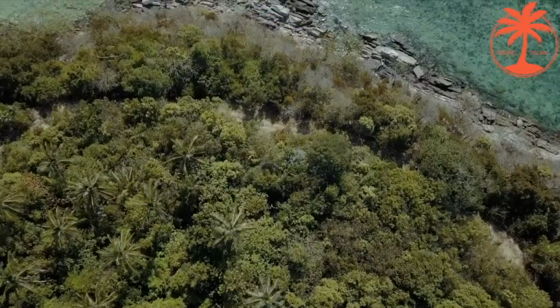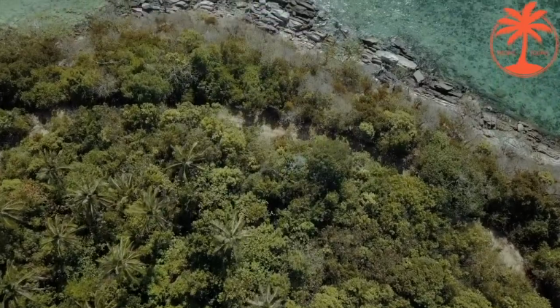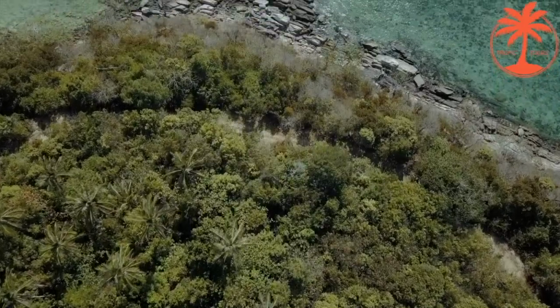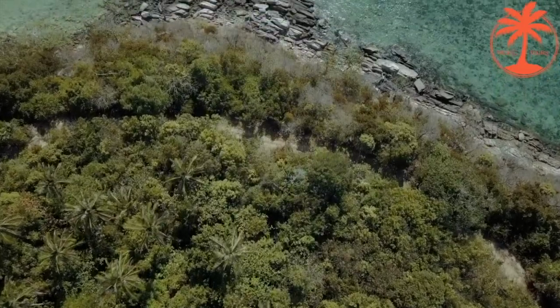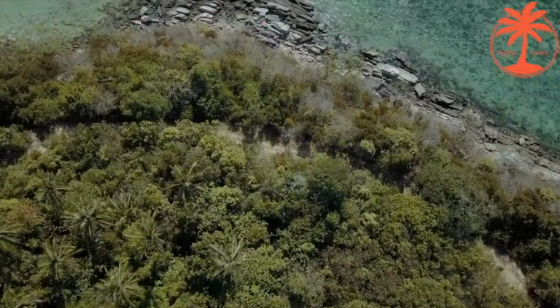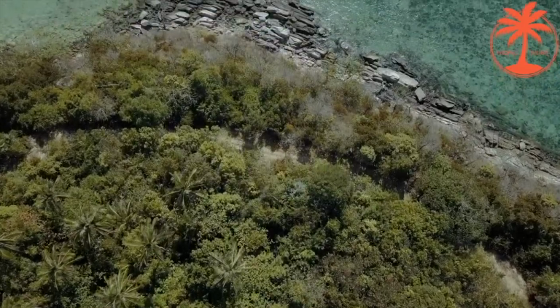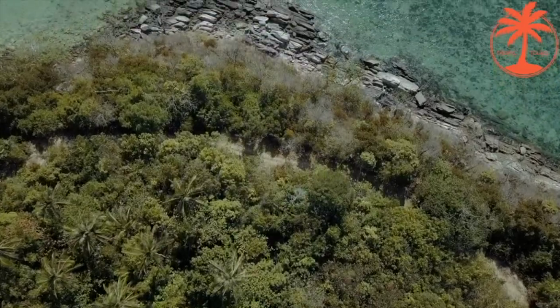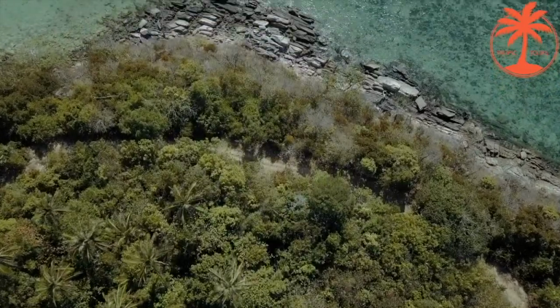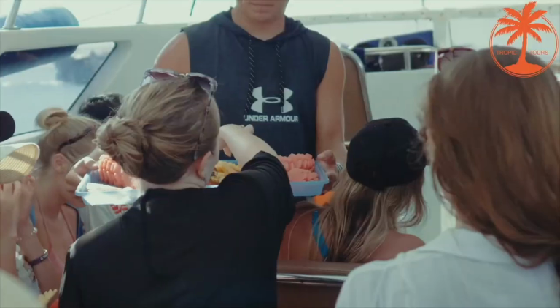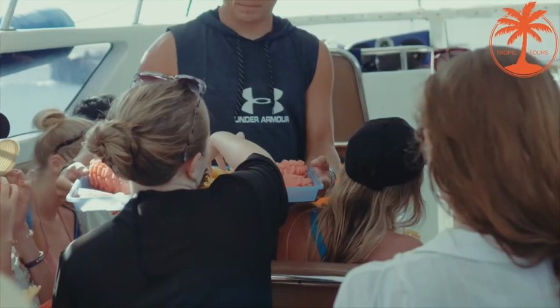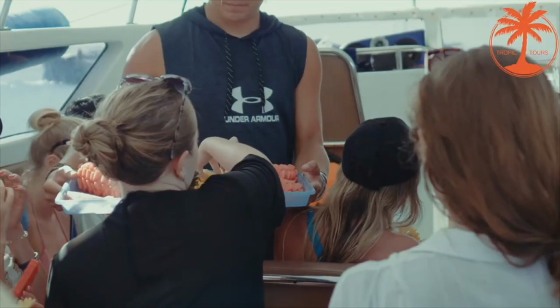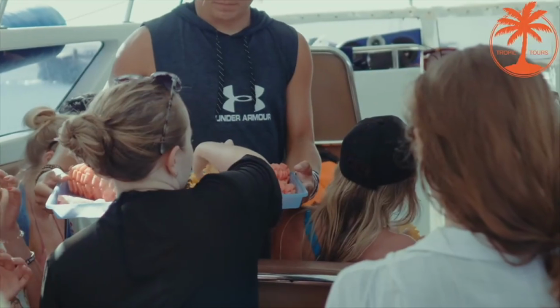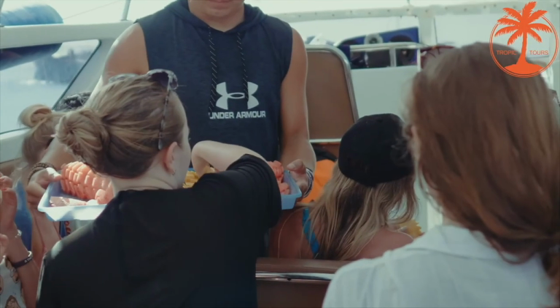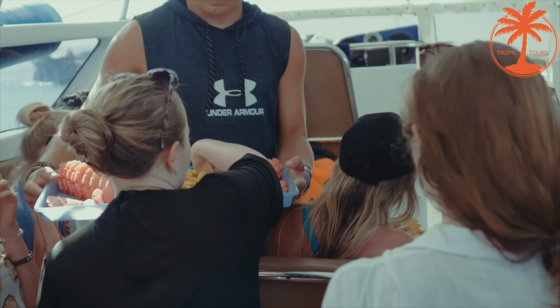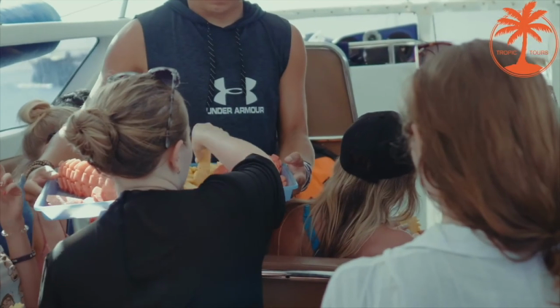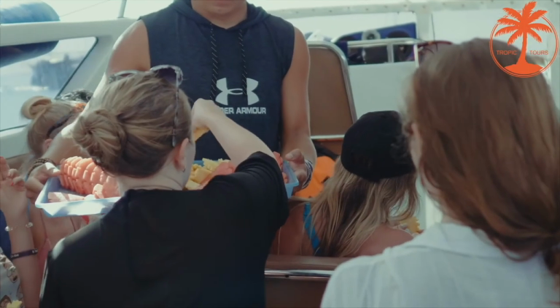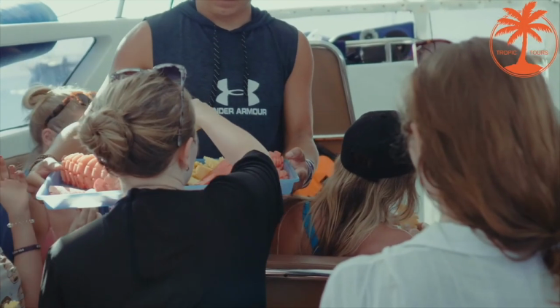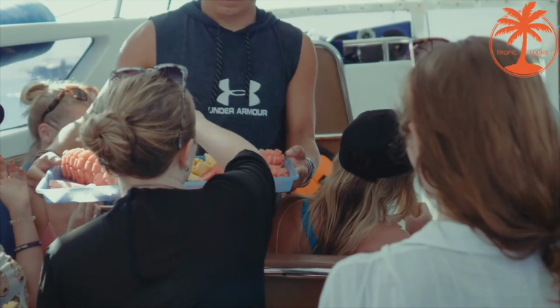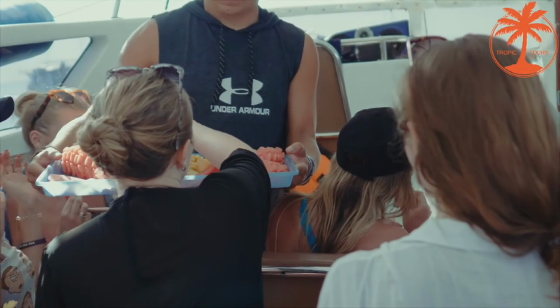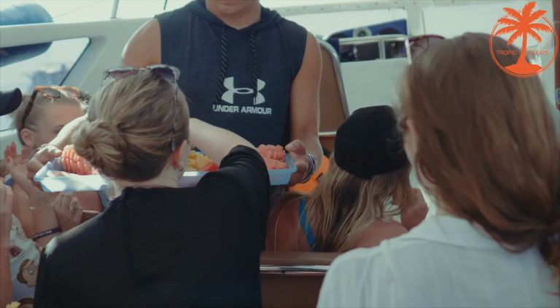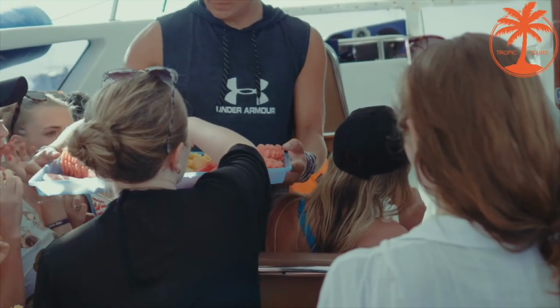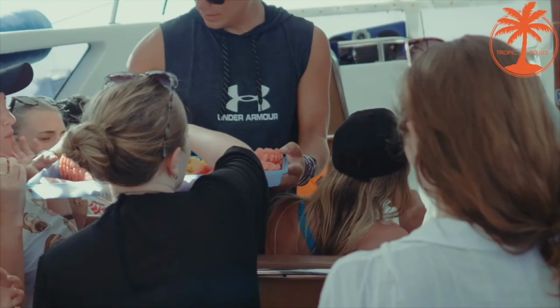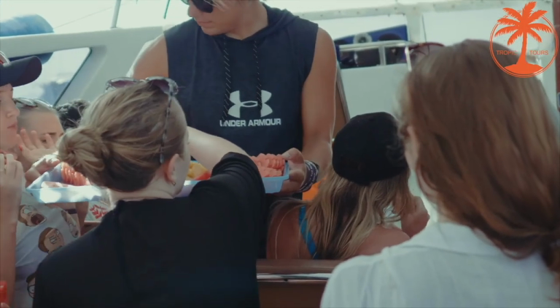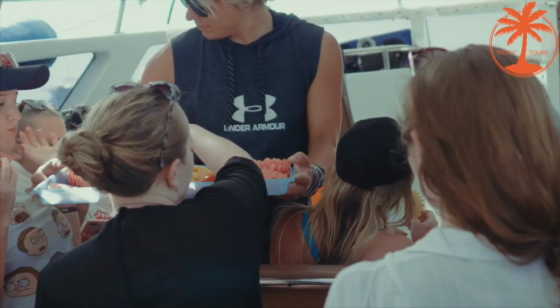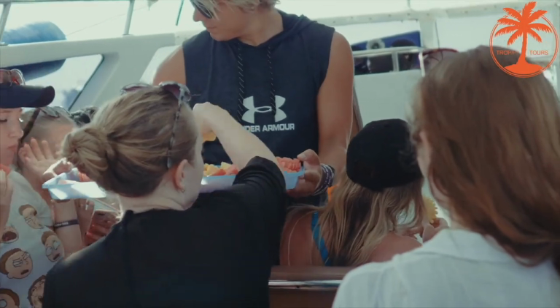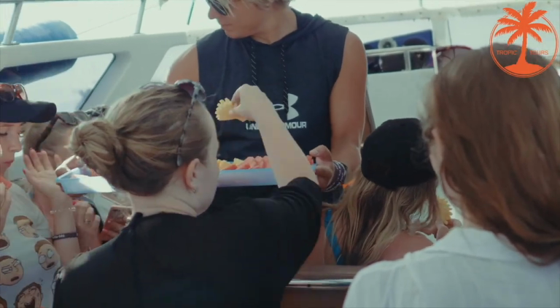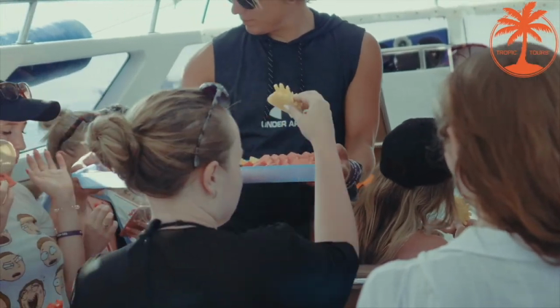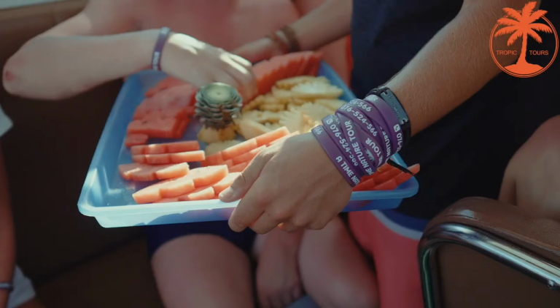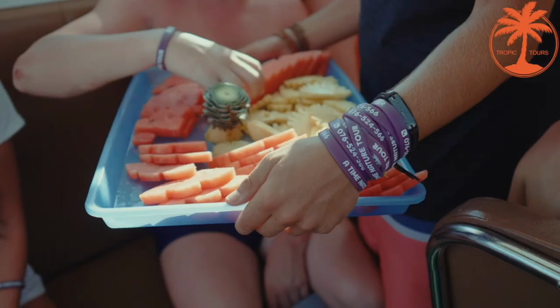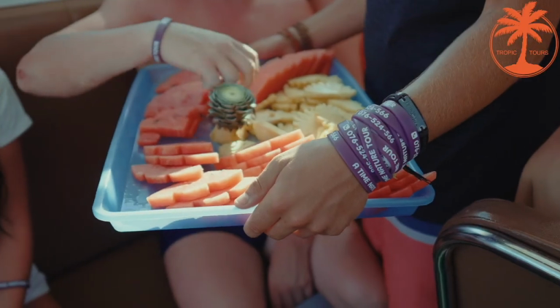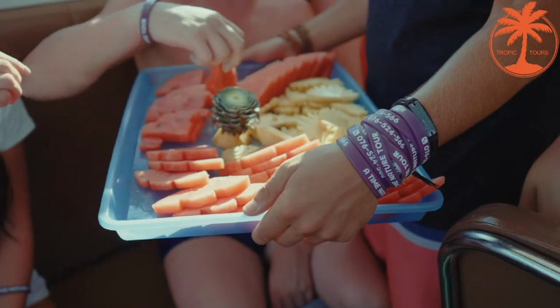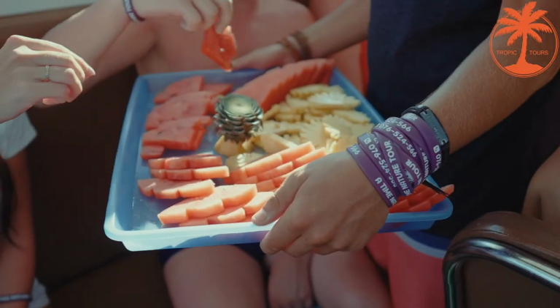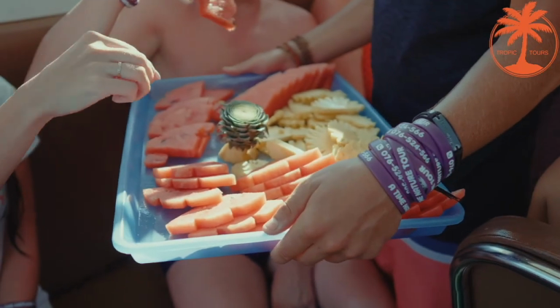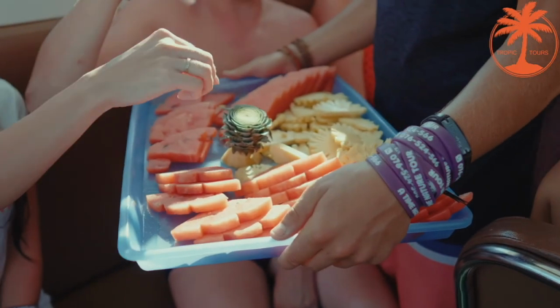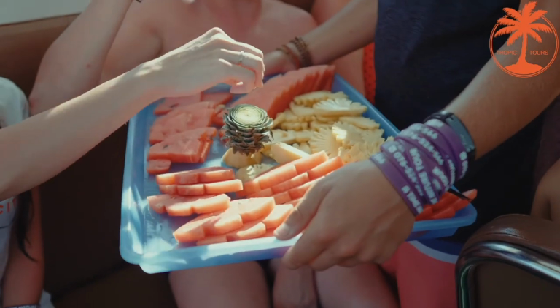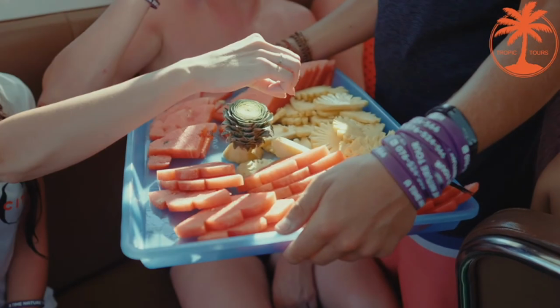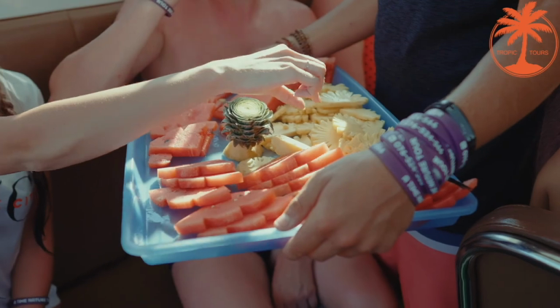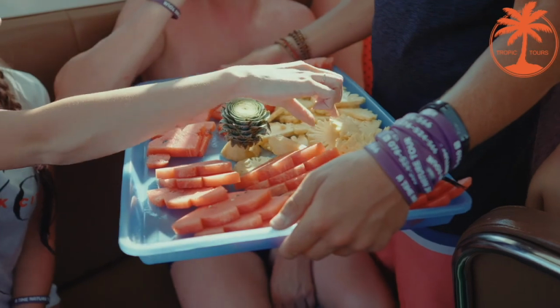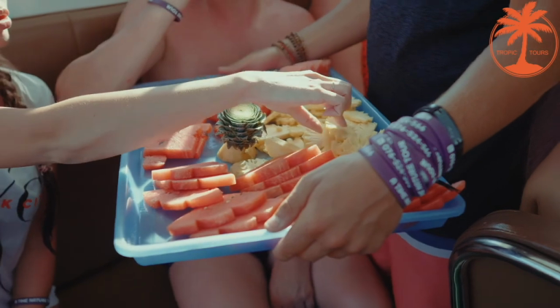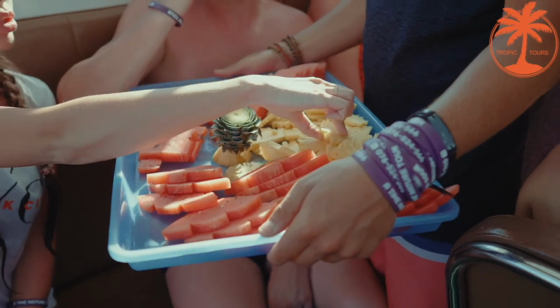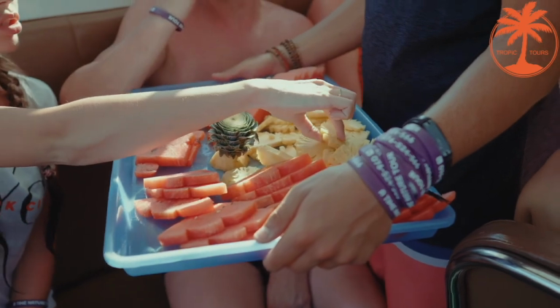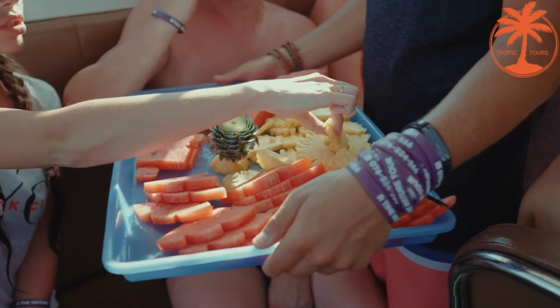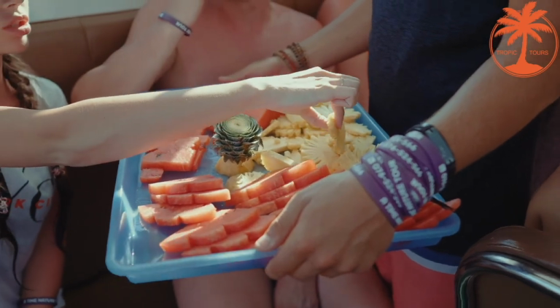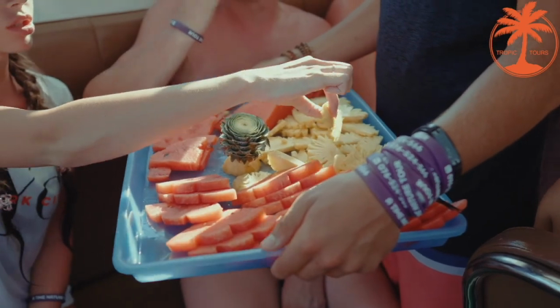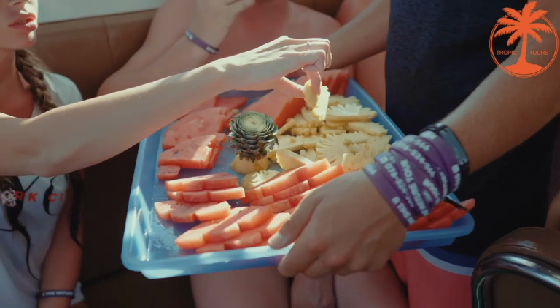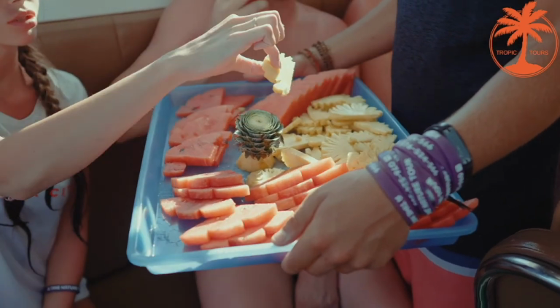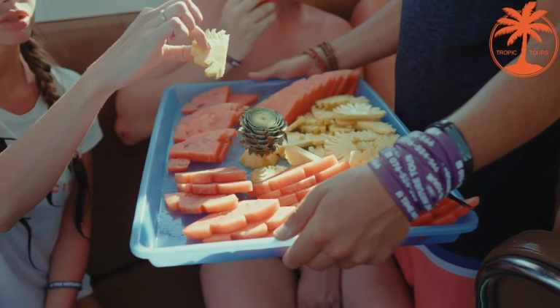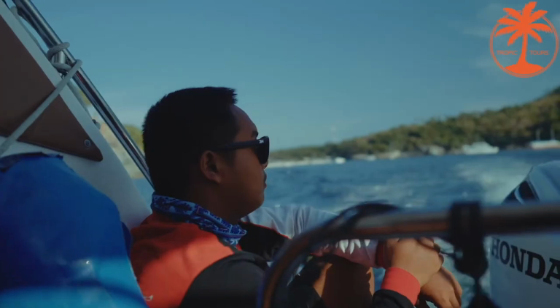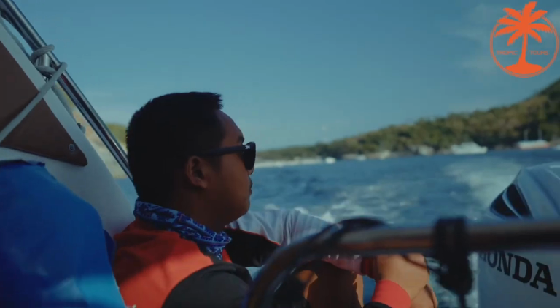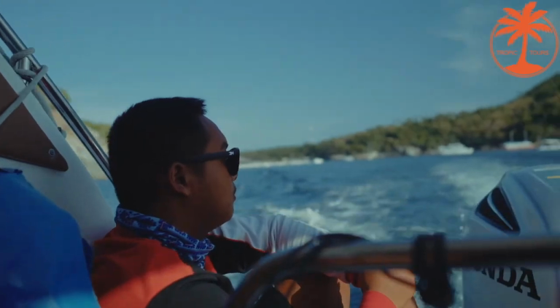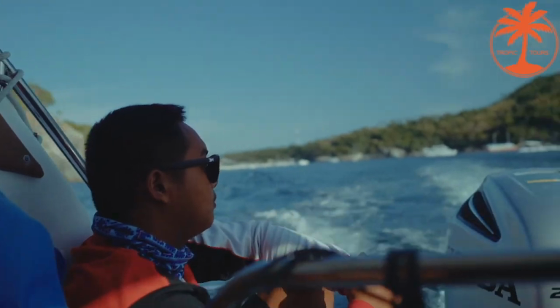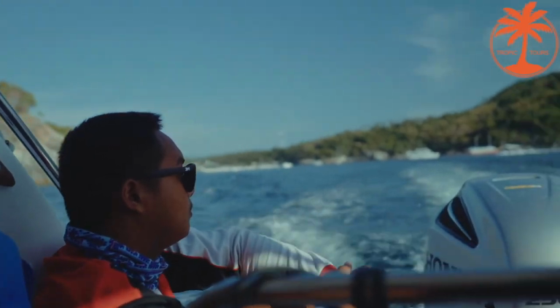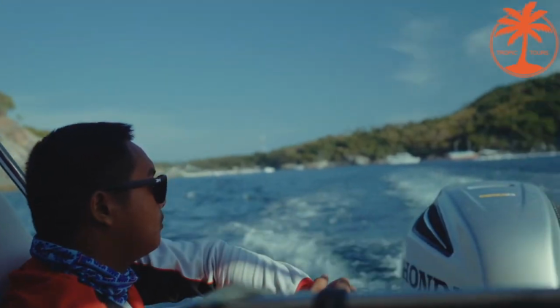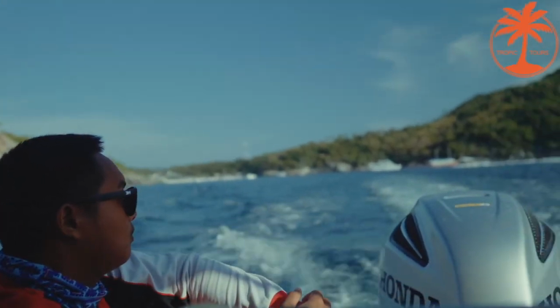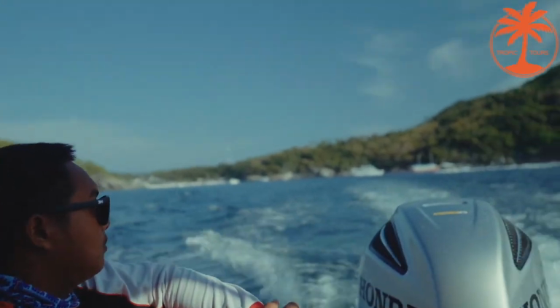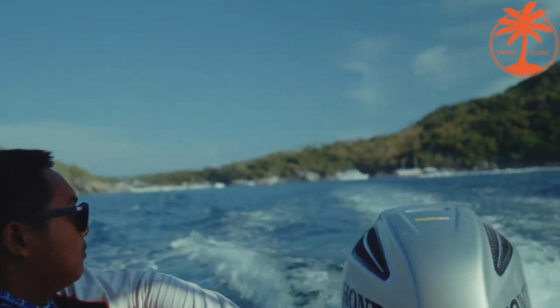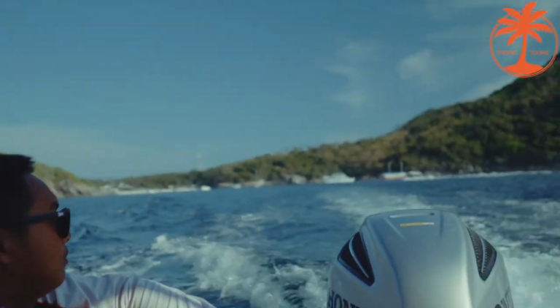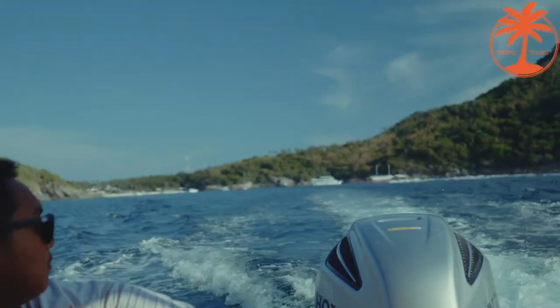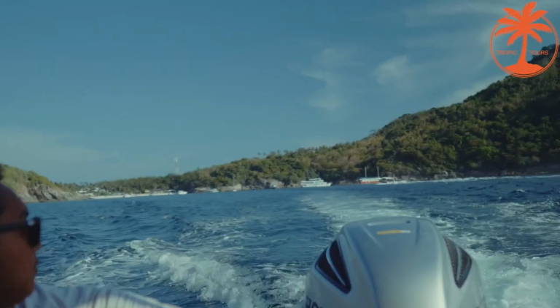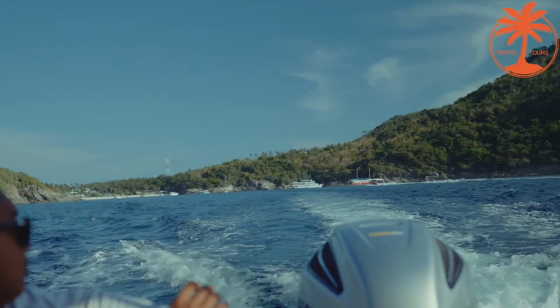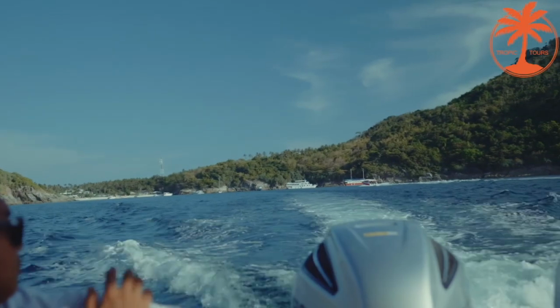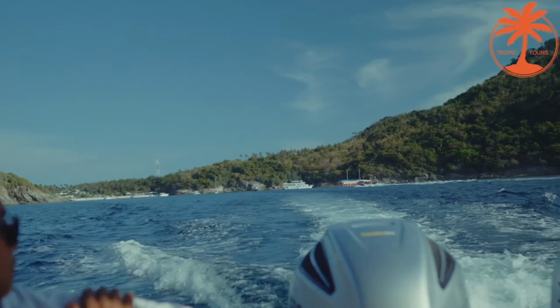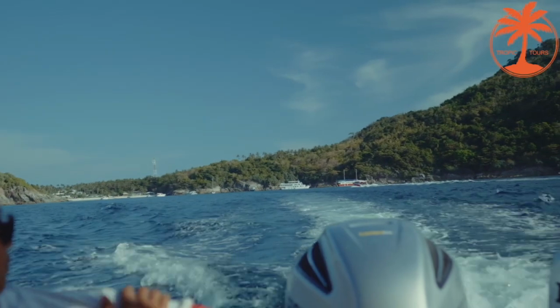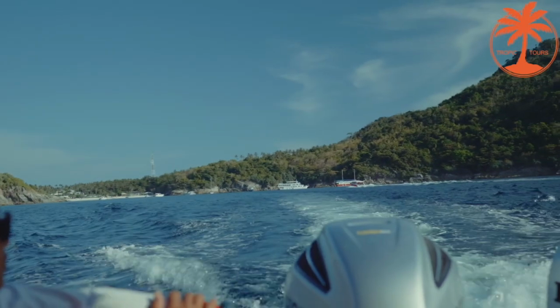Now it is time to return. Having come back aboard, everyone can enjoy delicious fruit, and then we cast off.